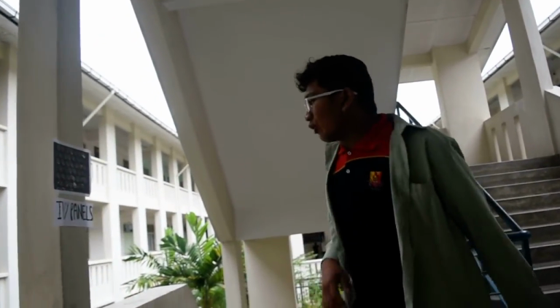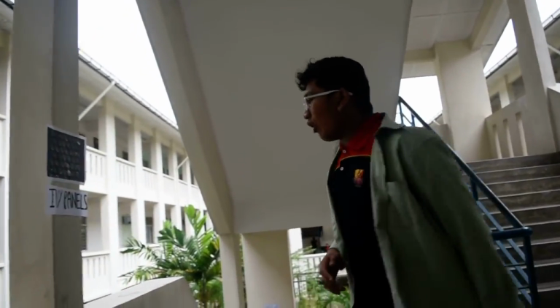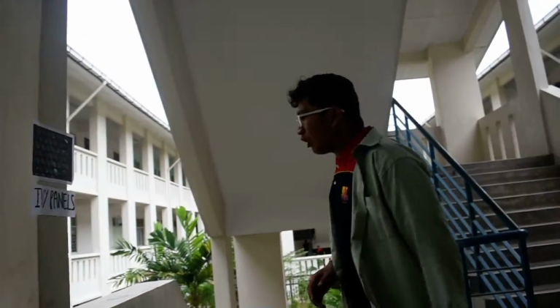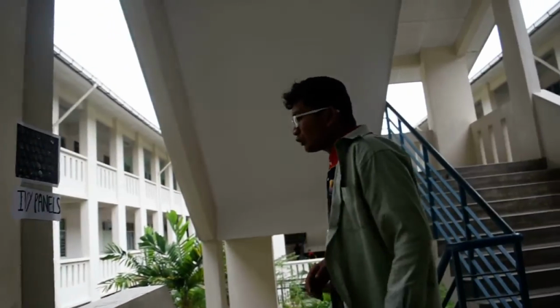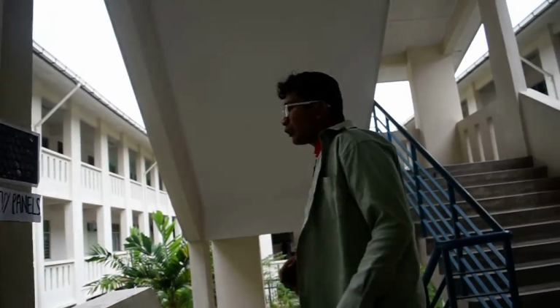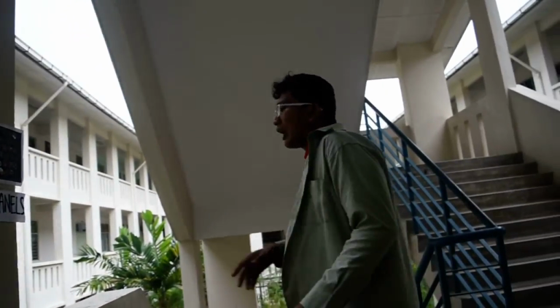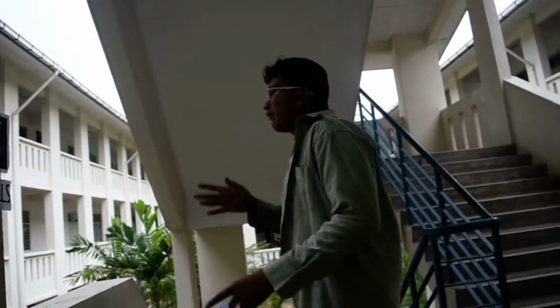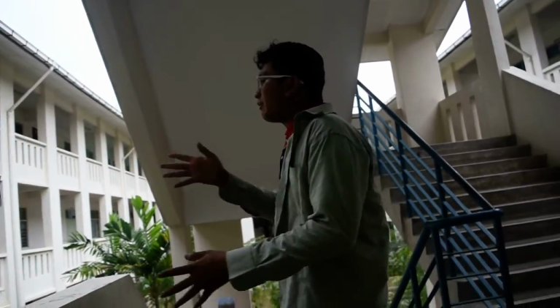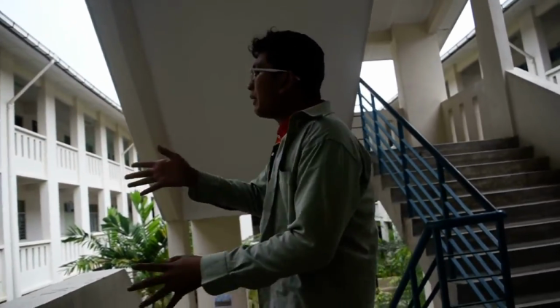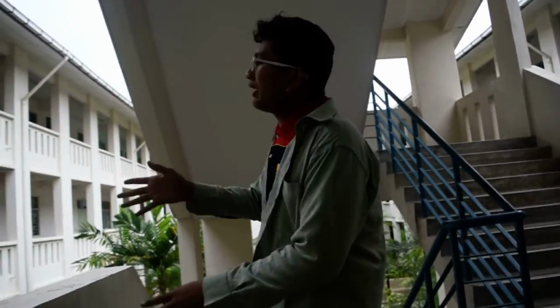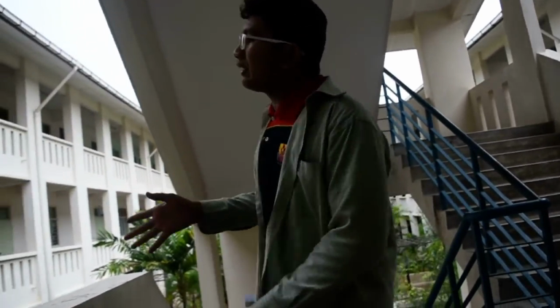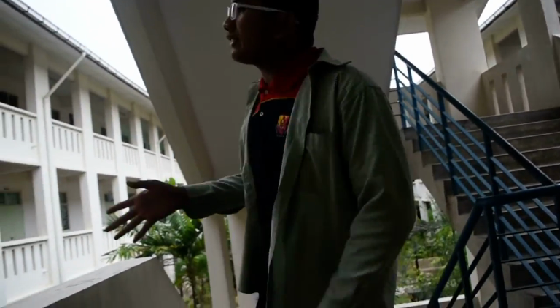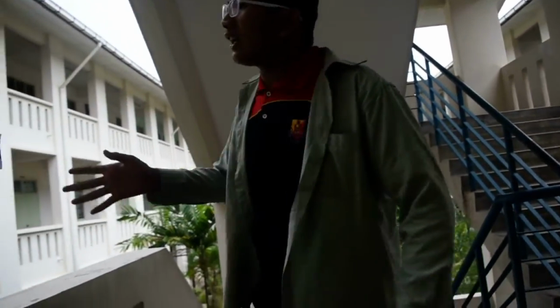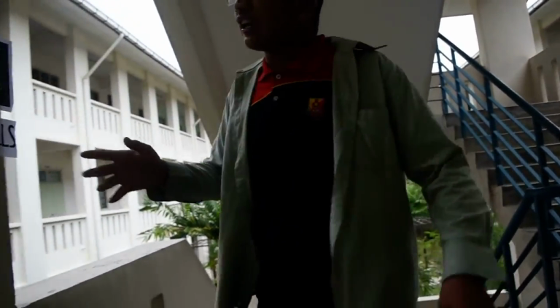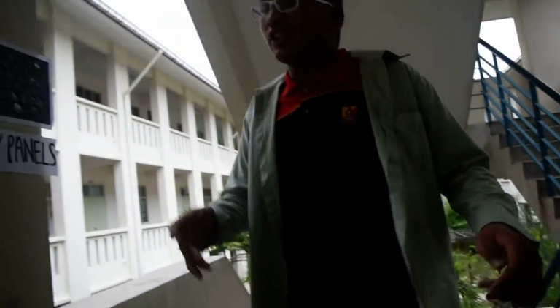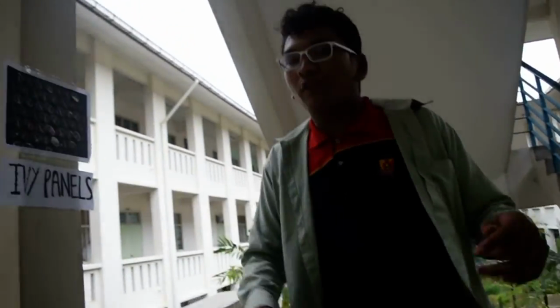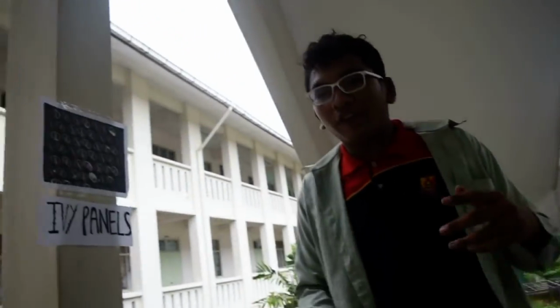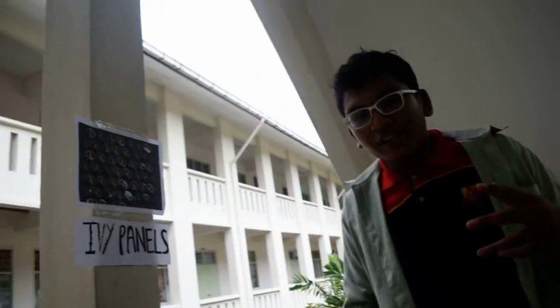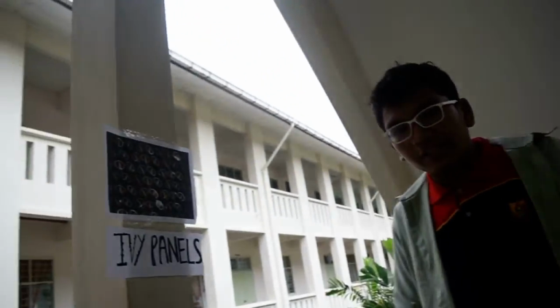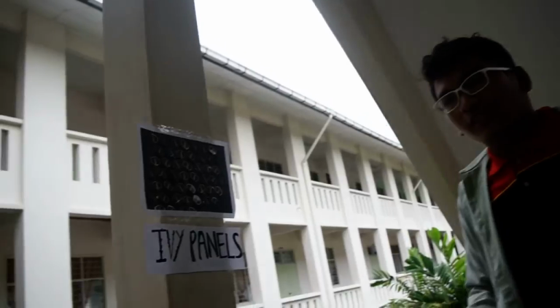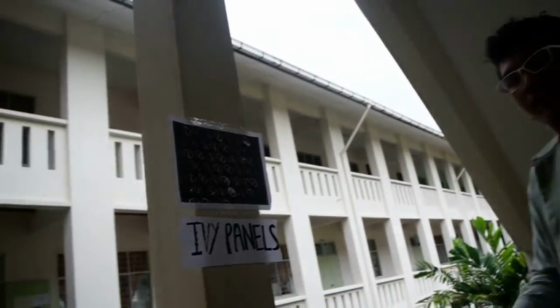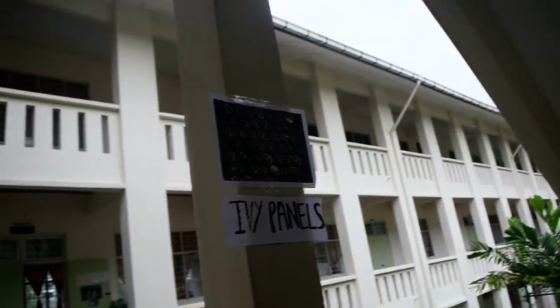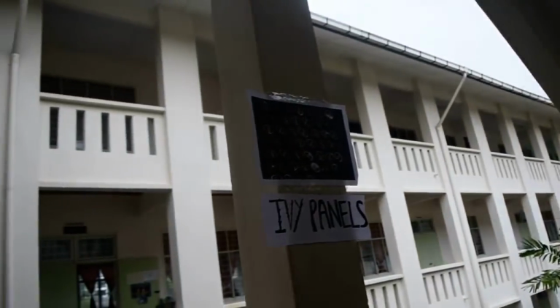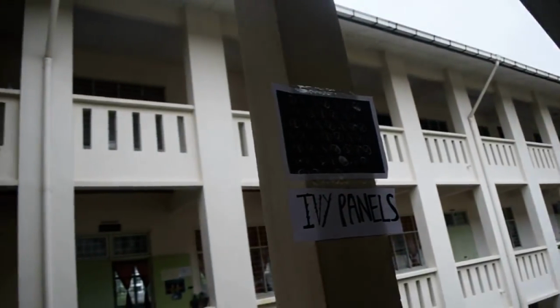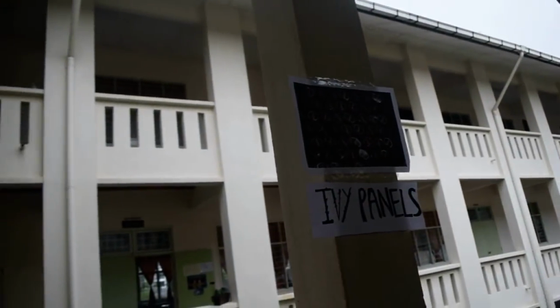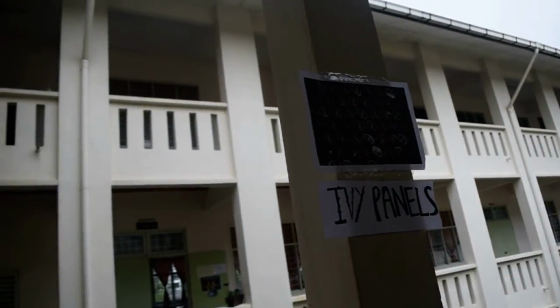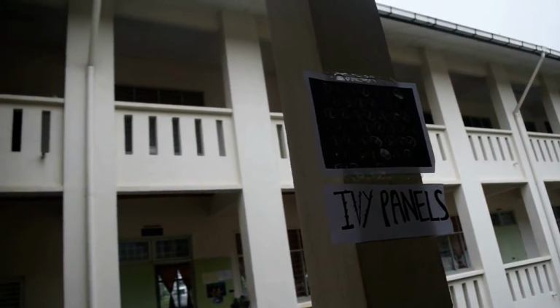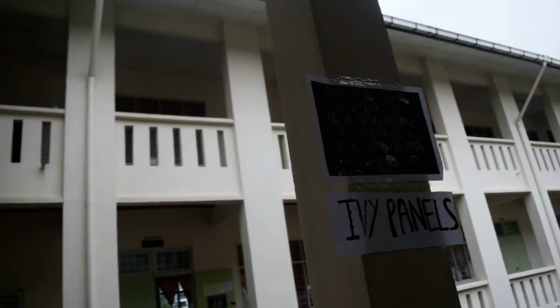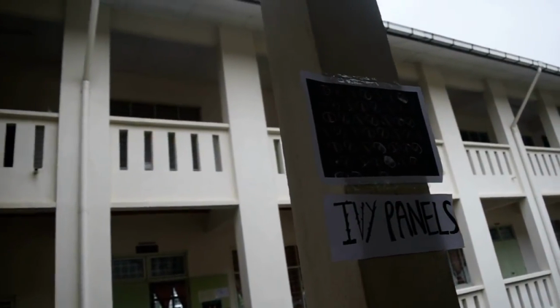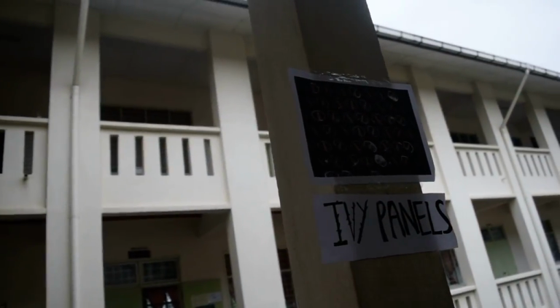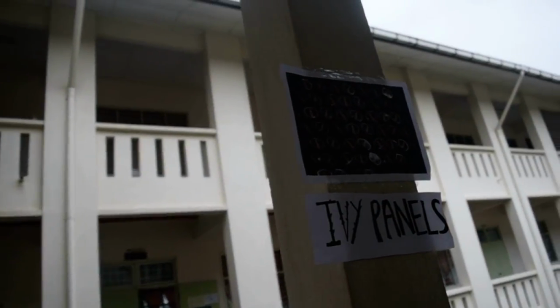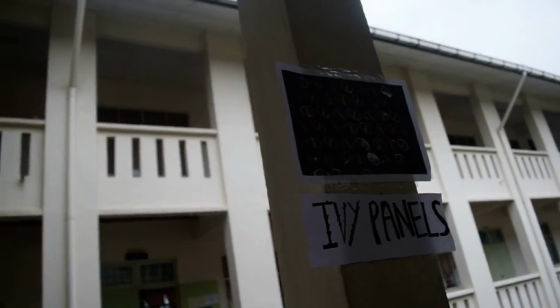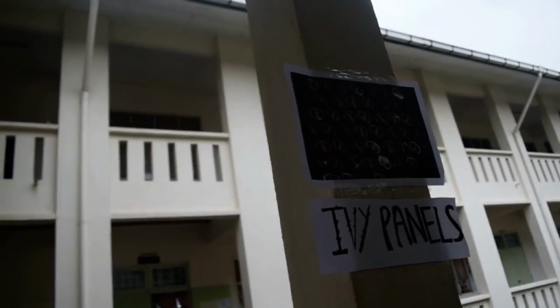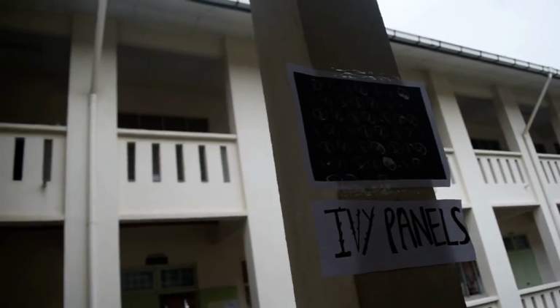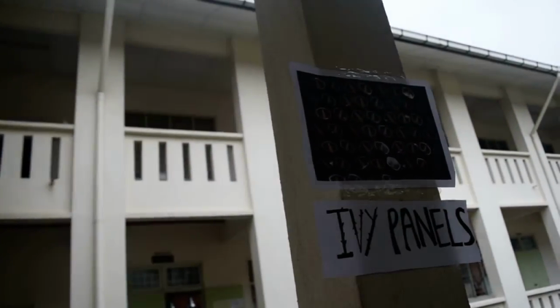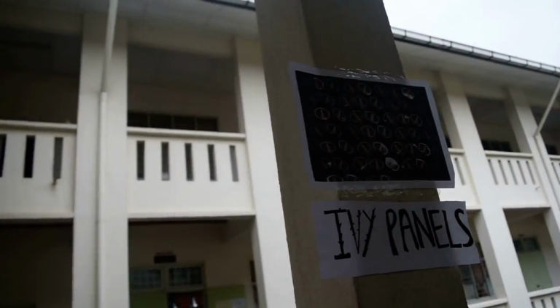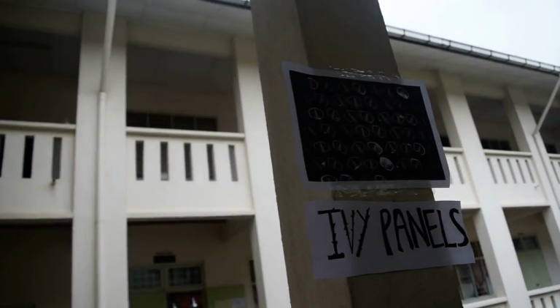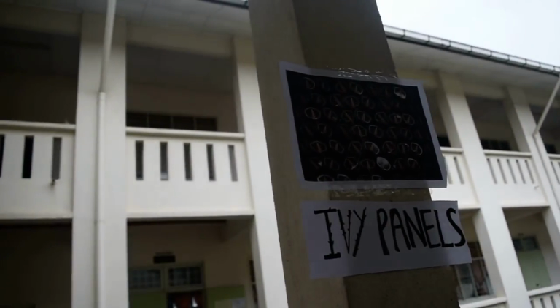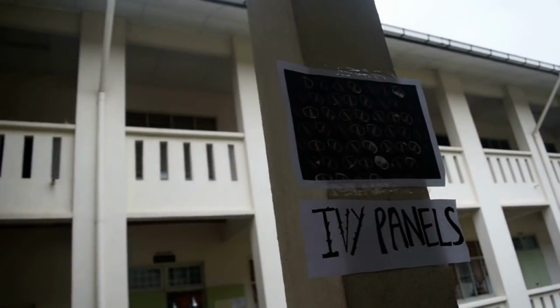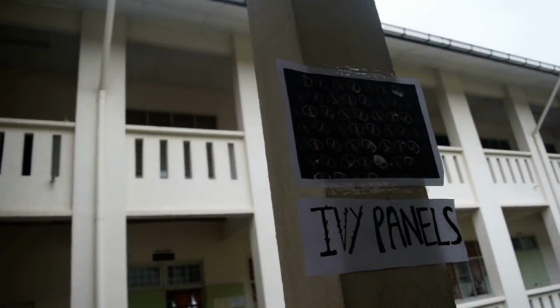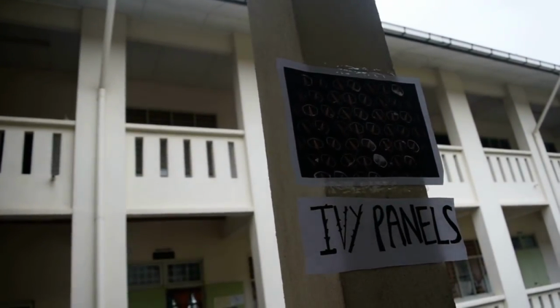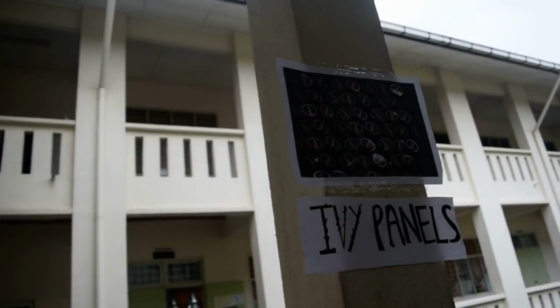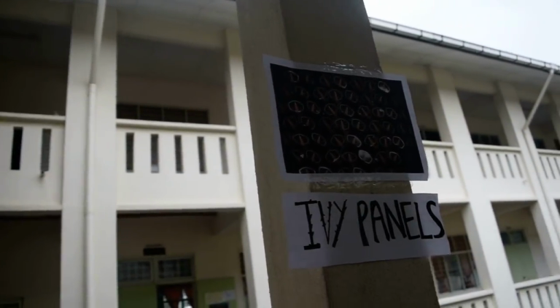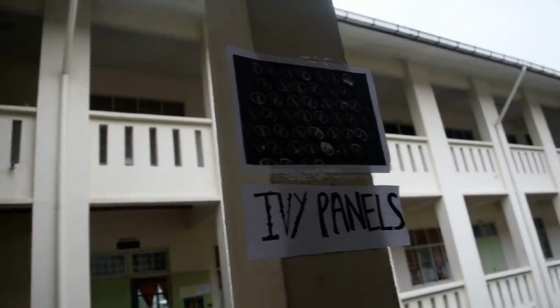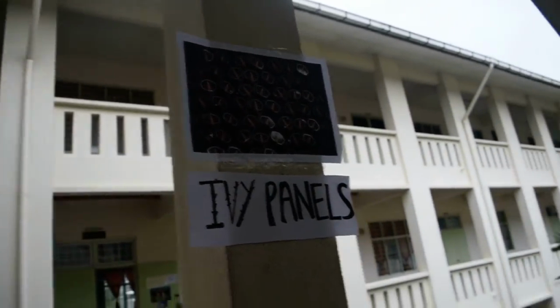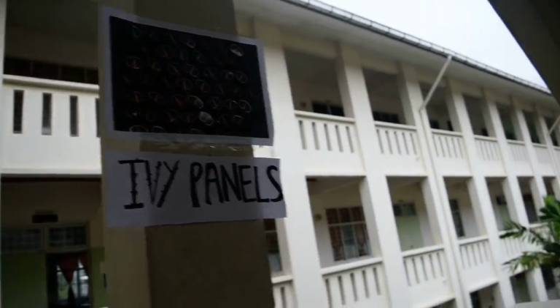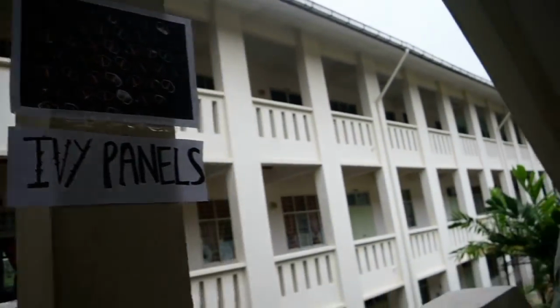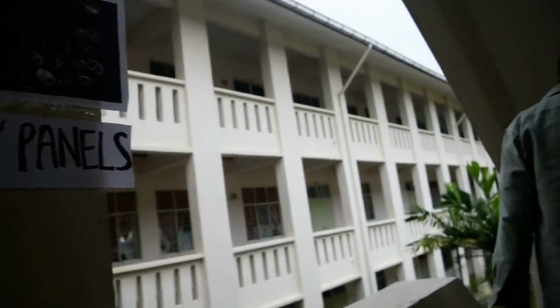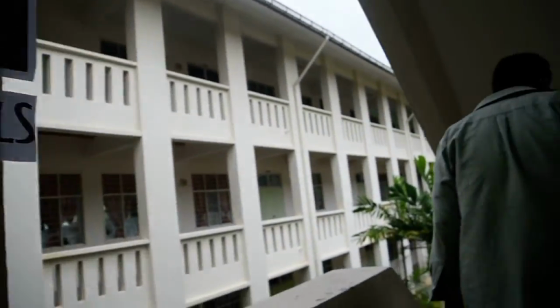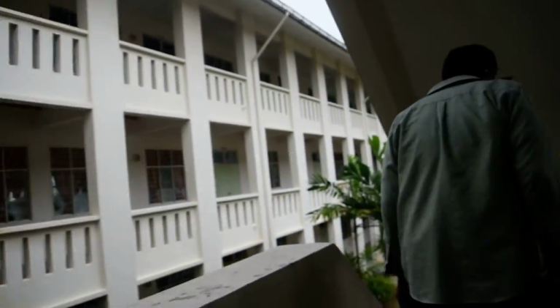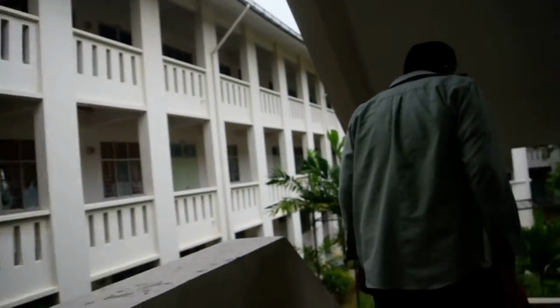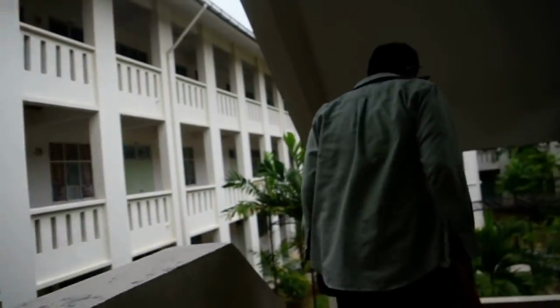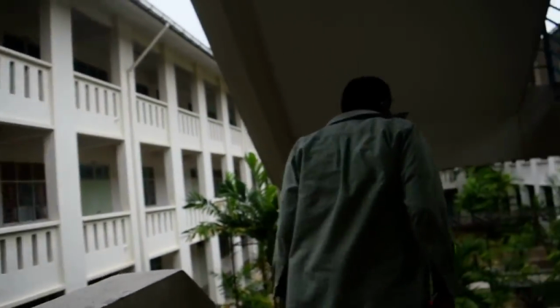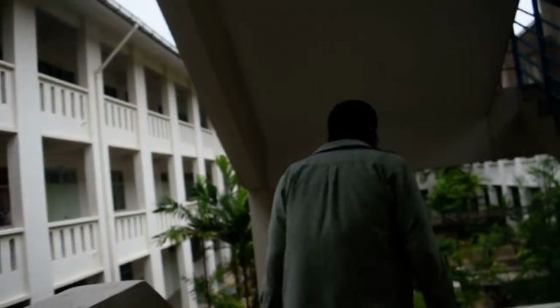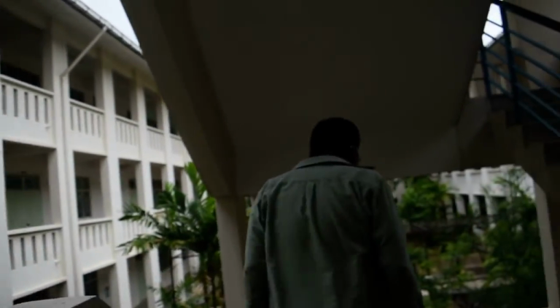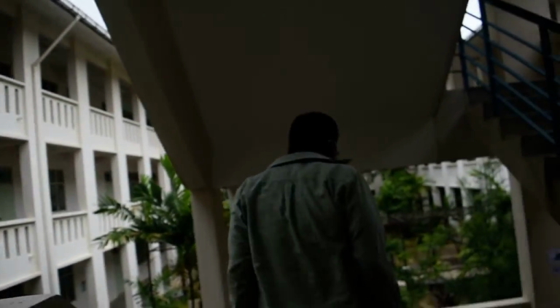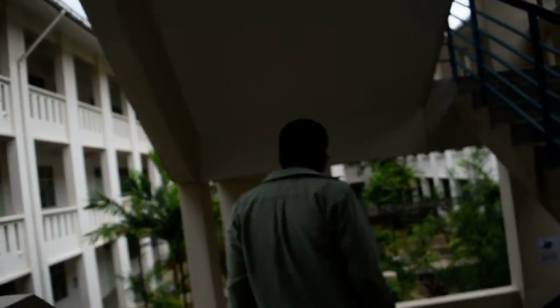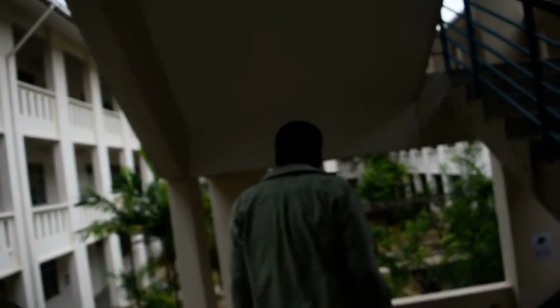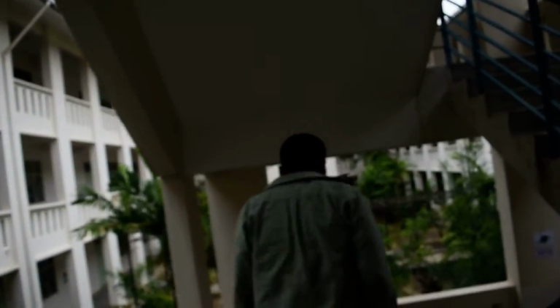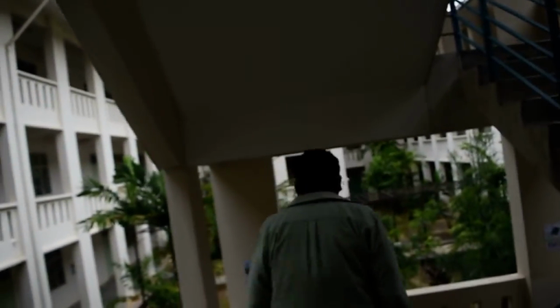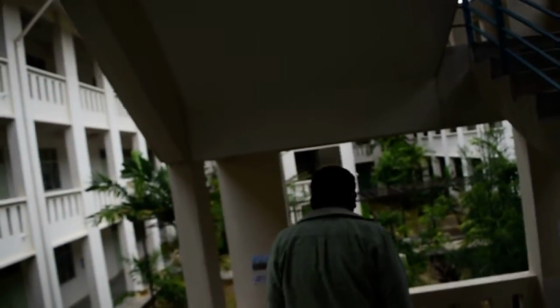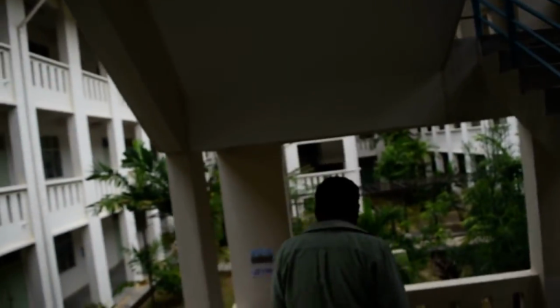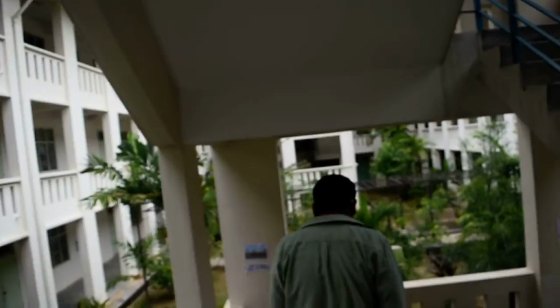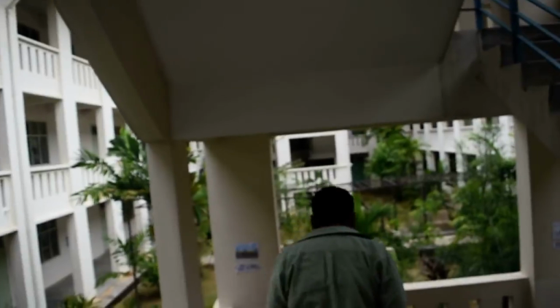On to IV panels. They are innovations of solar panels. They are cheaper but less durable.